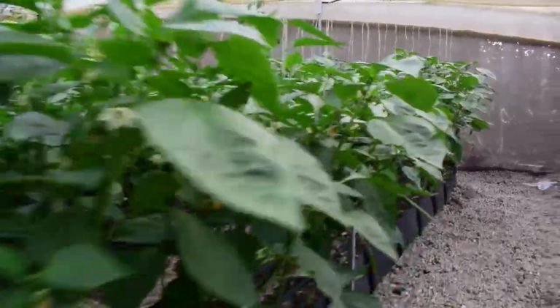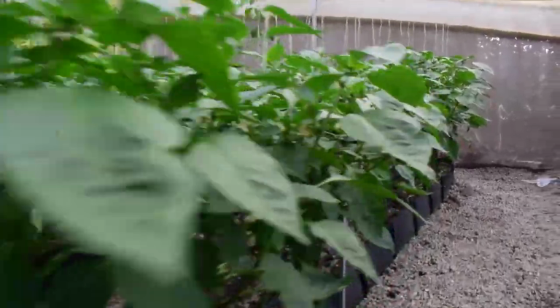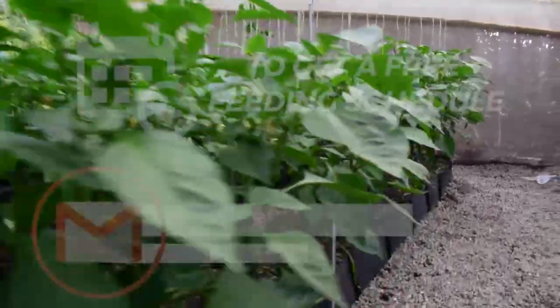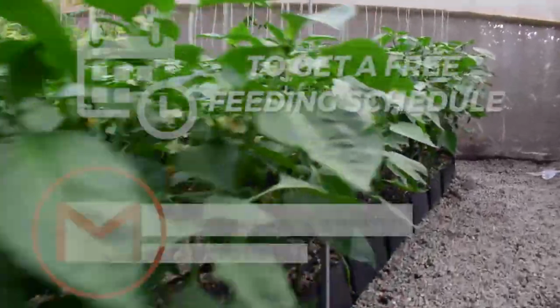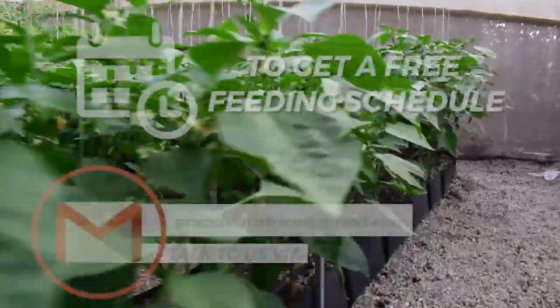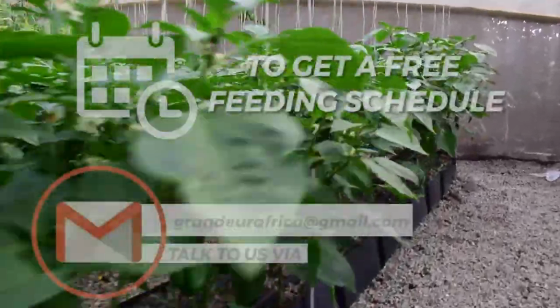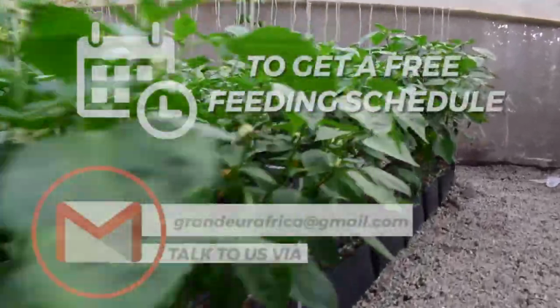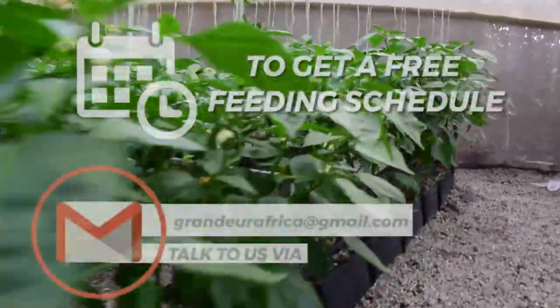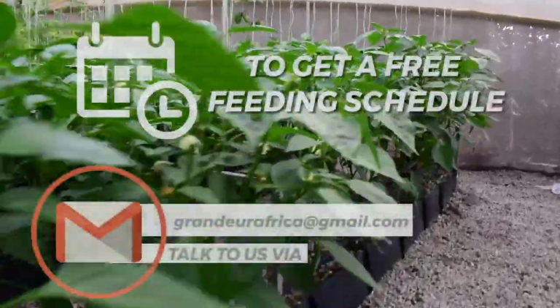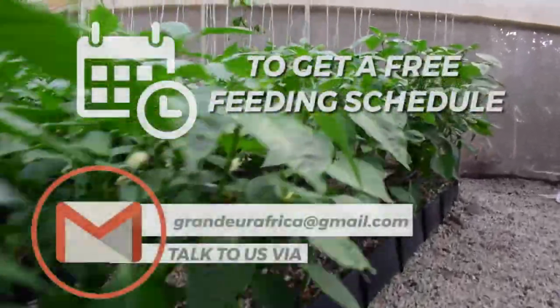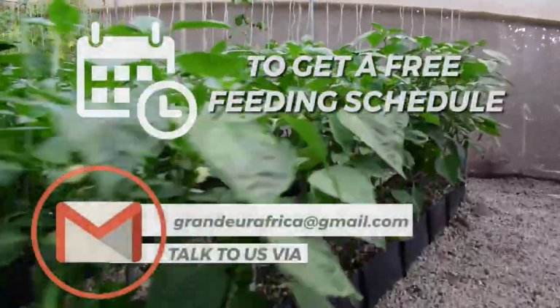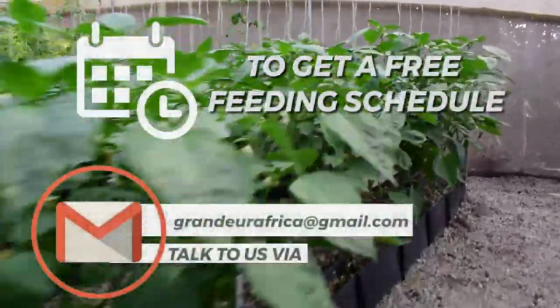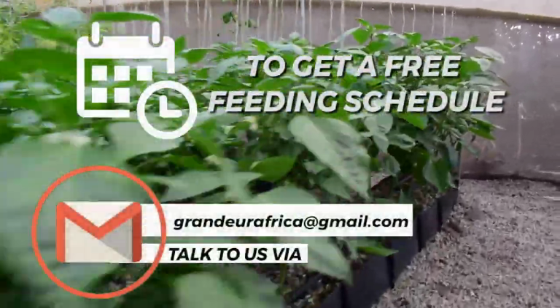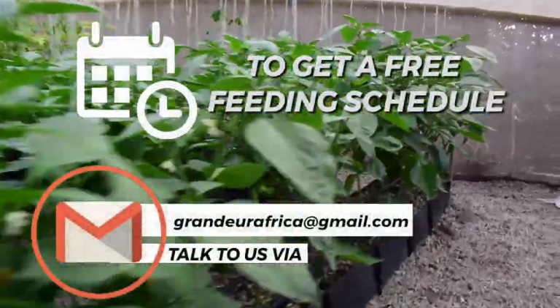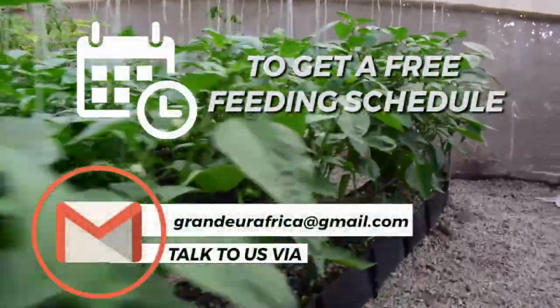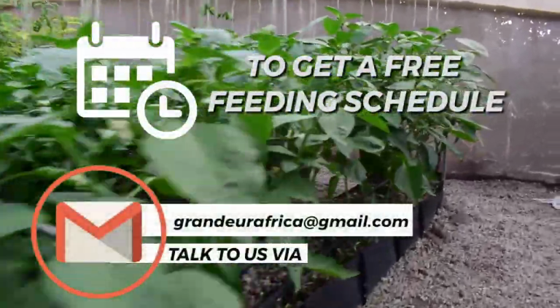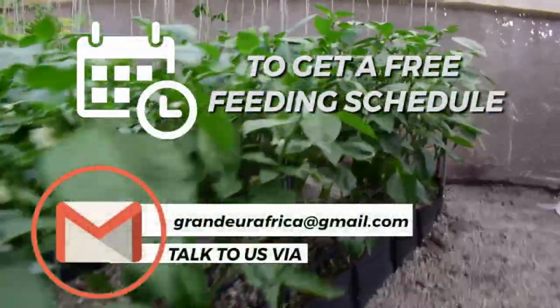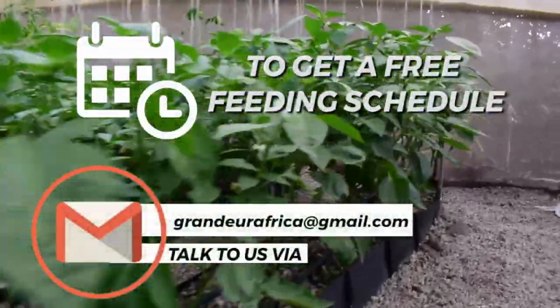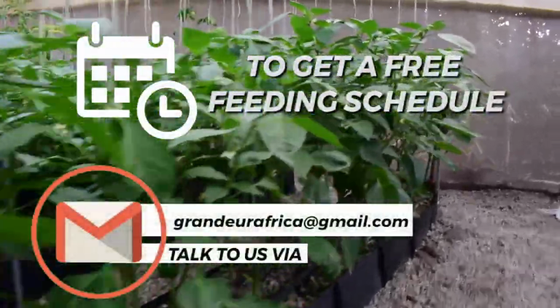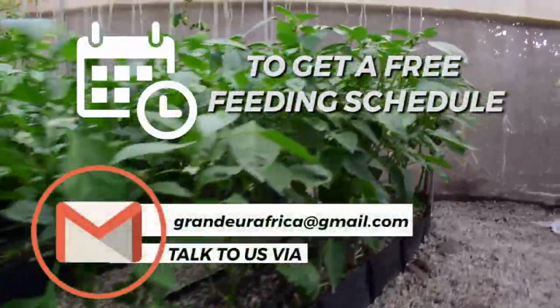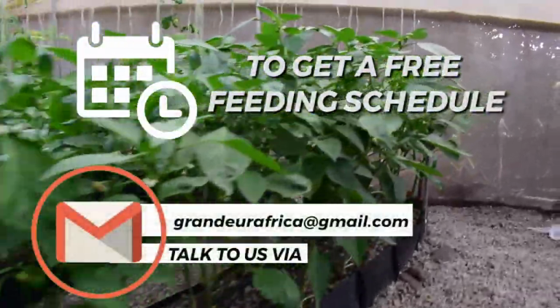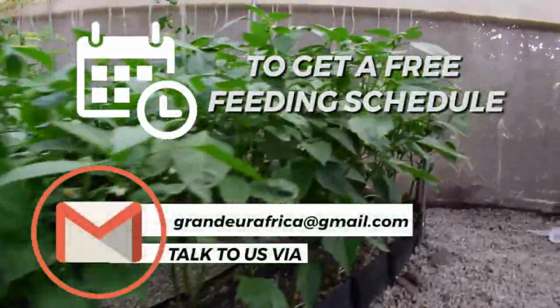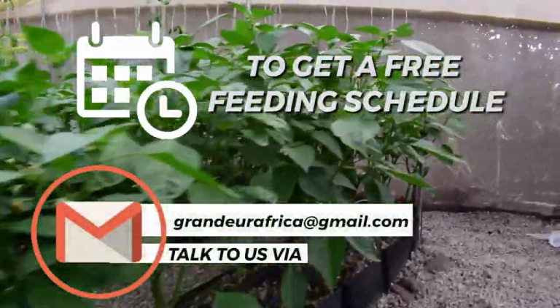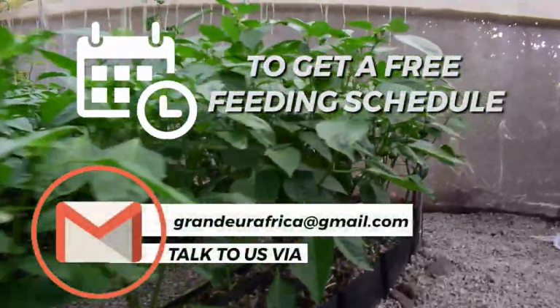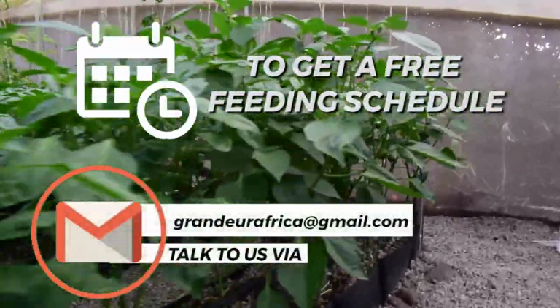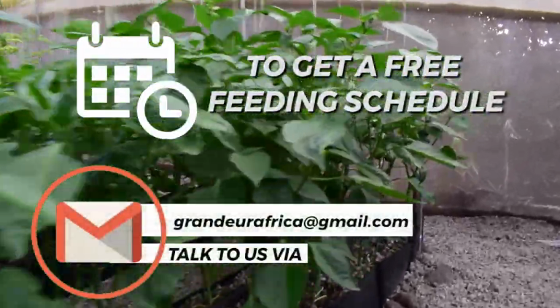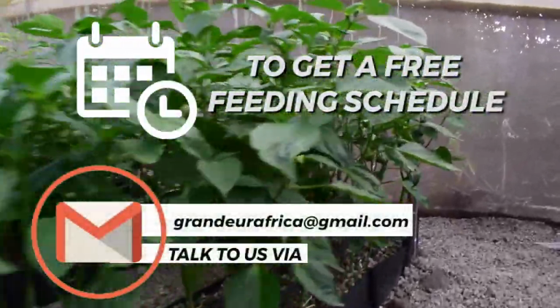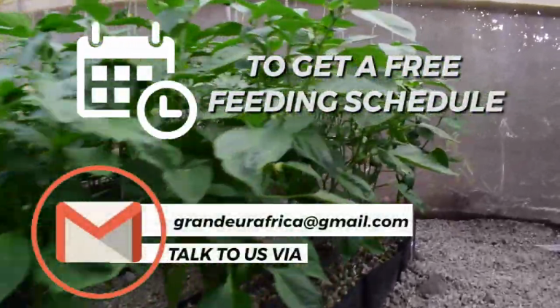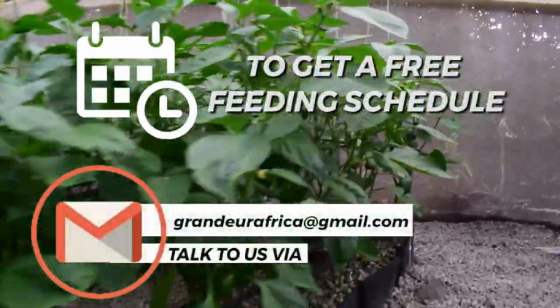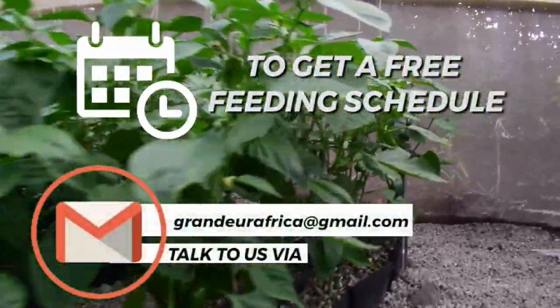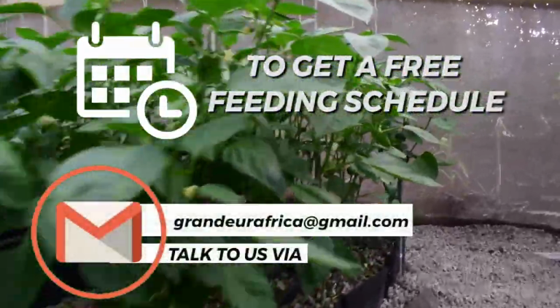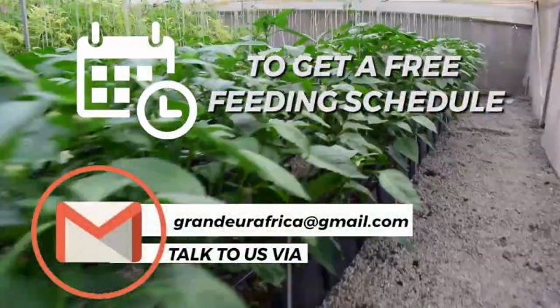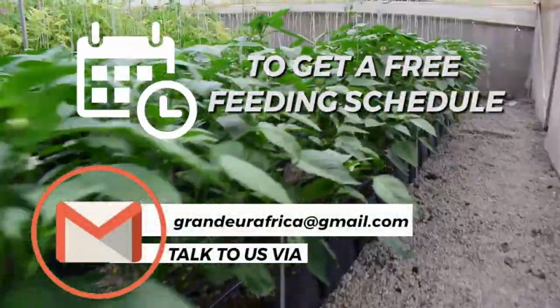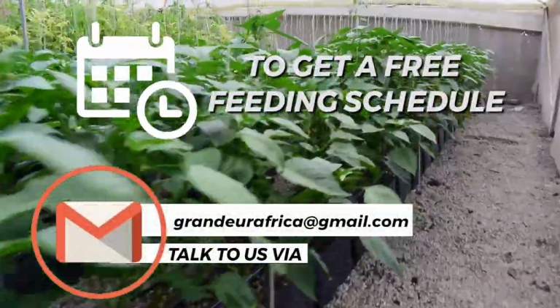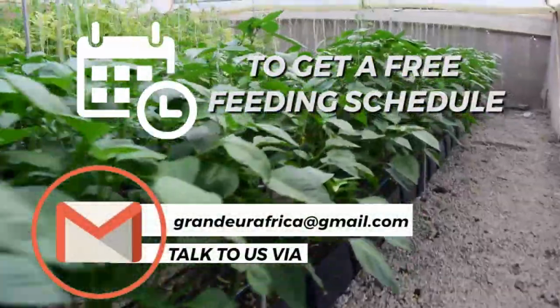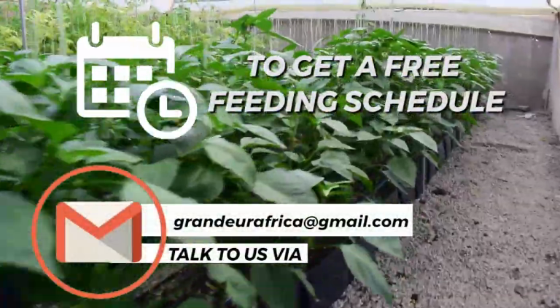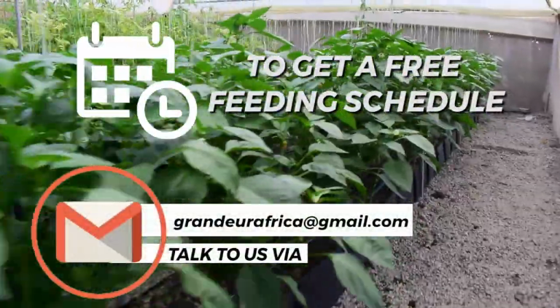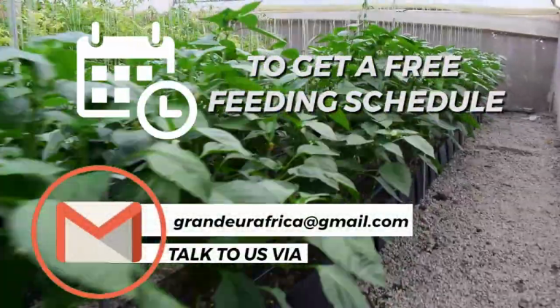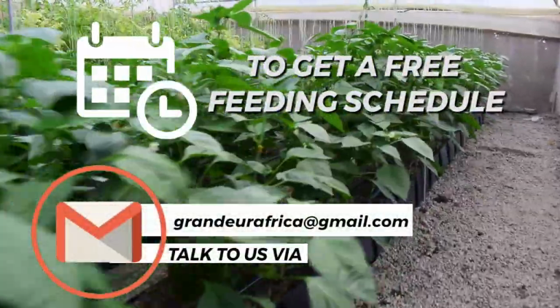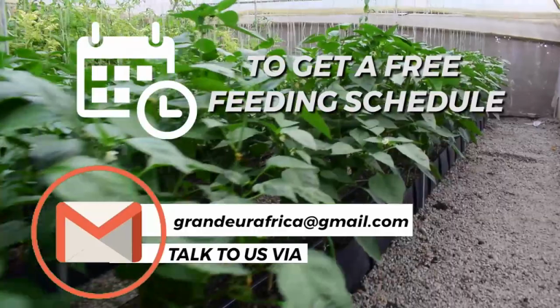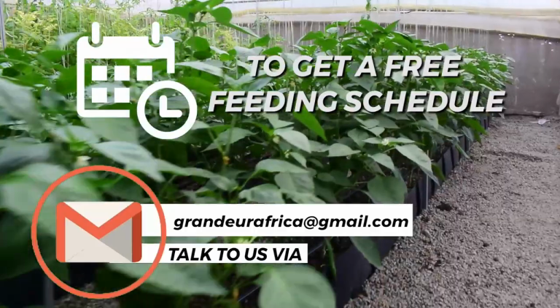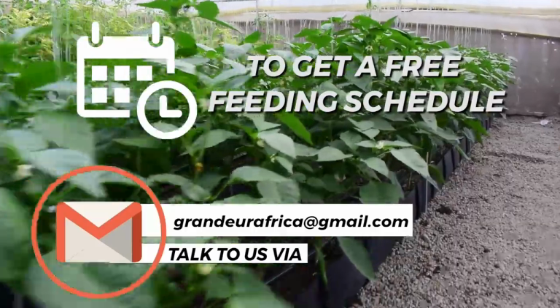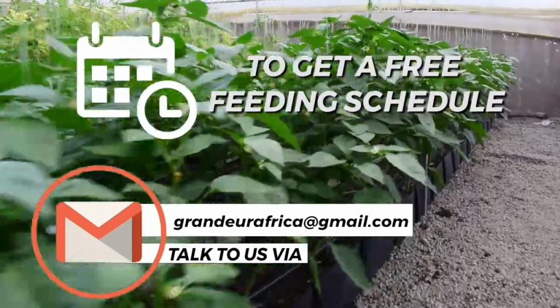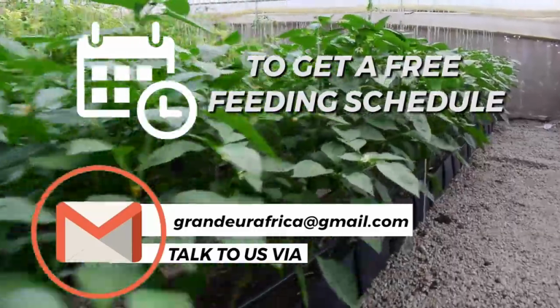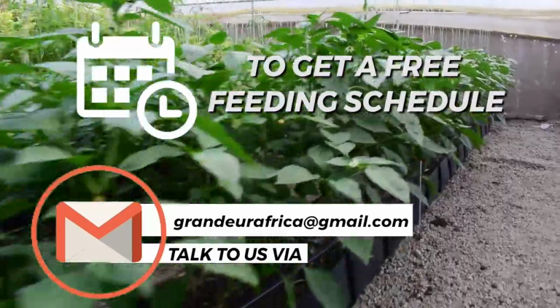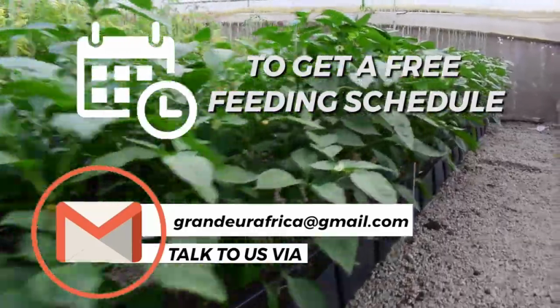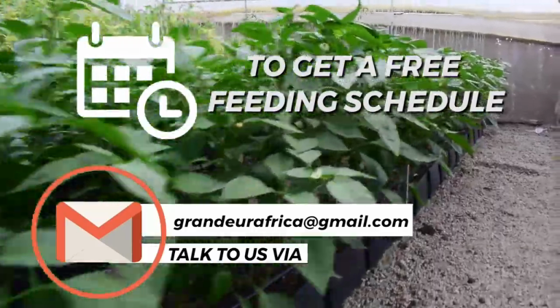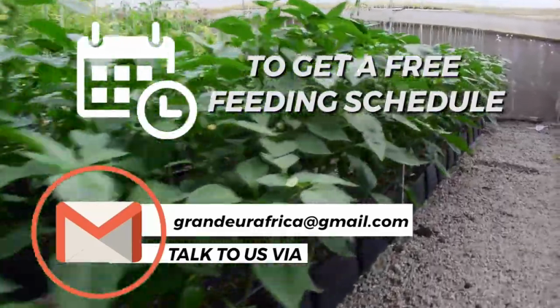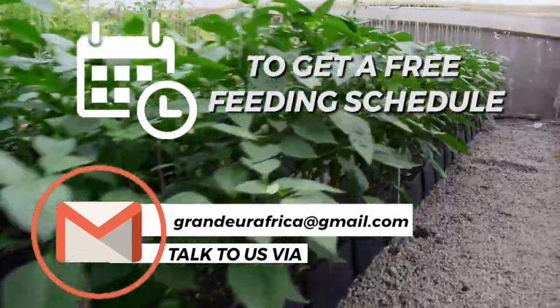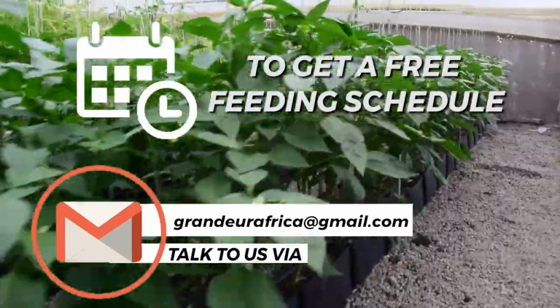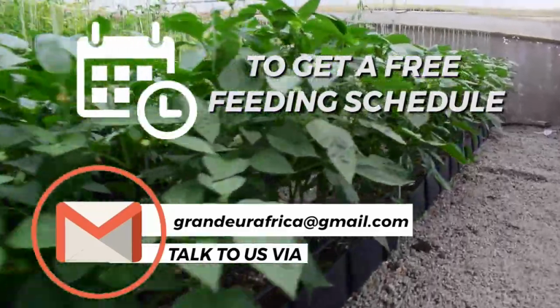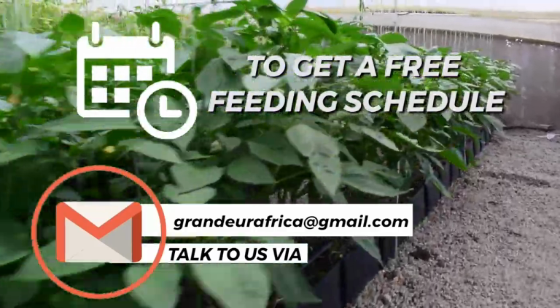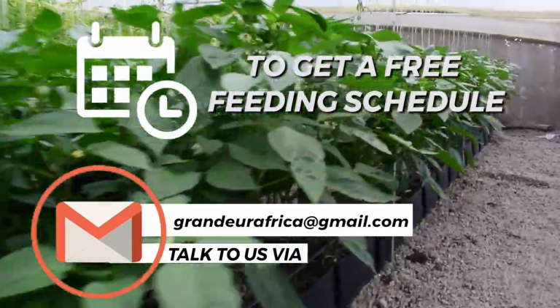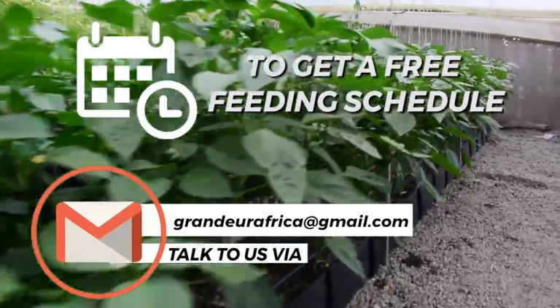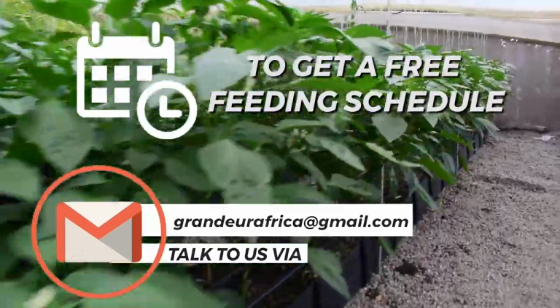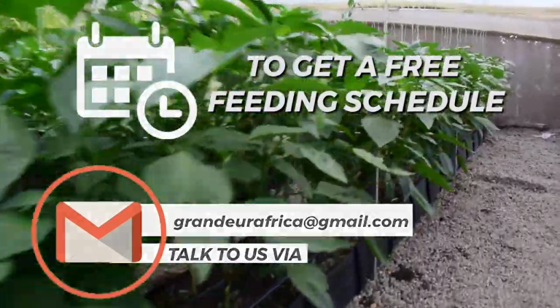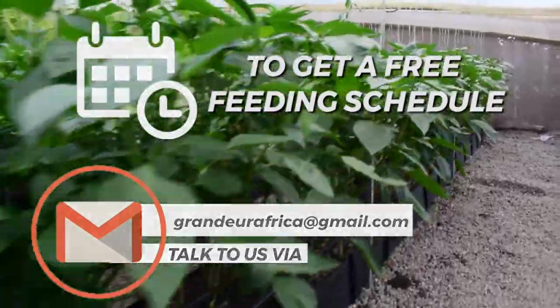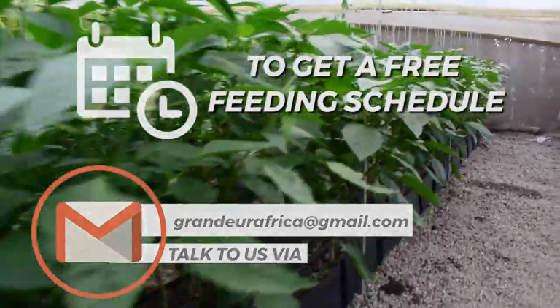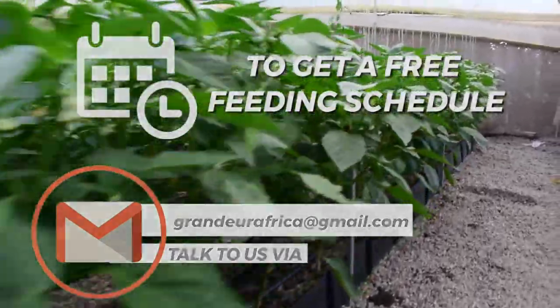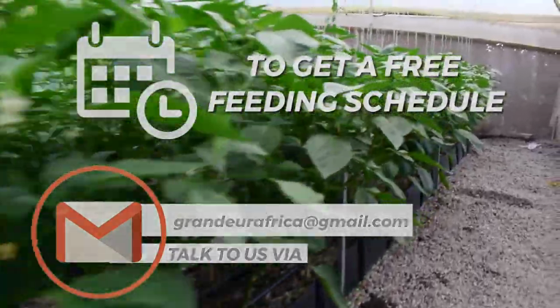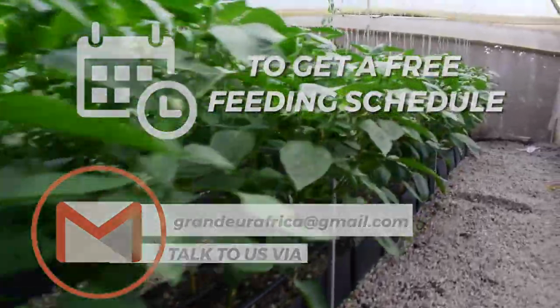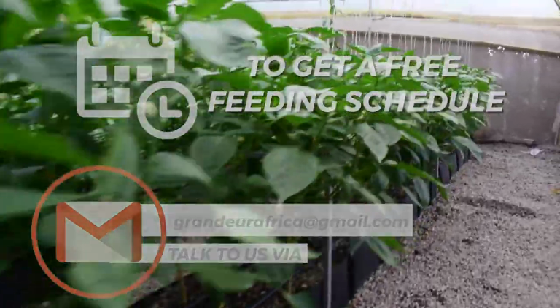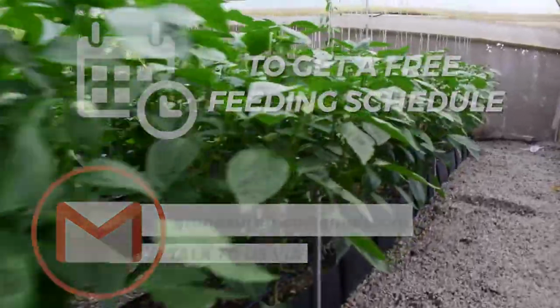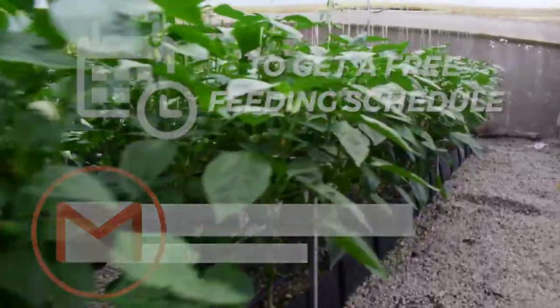To get a free feeding schedule, talk to us via our email, grandwarafrica@gmail.com, and we'll get back to you.